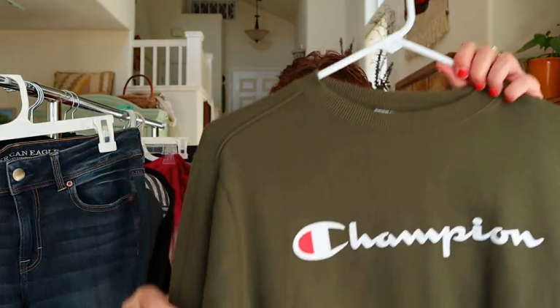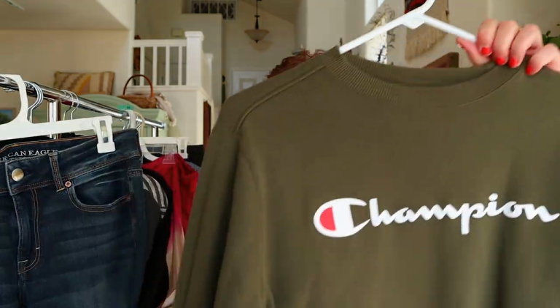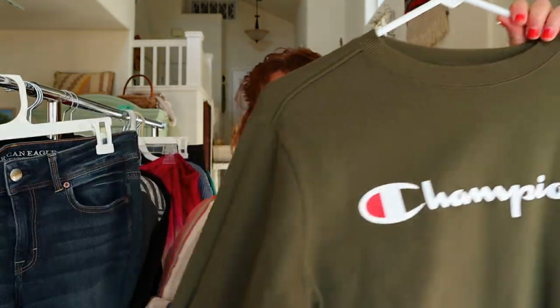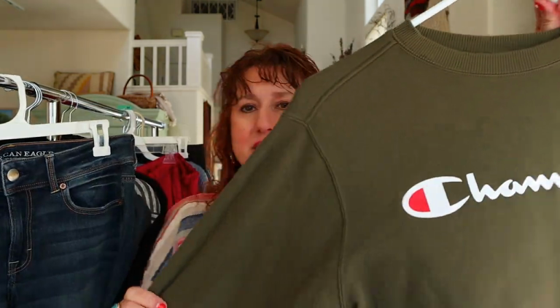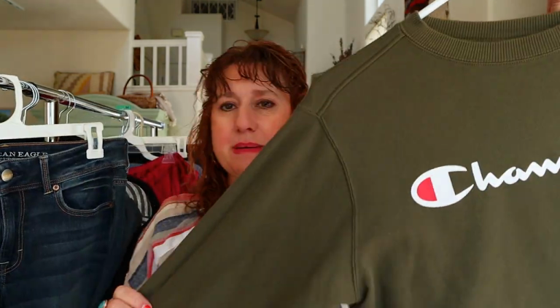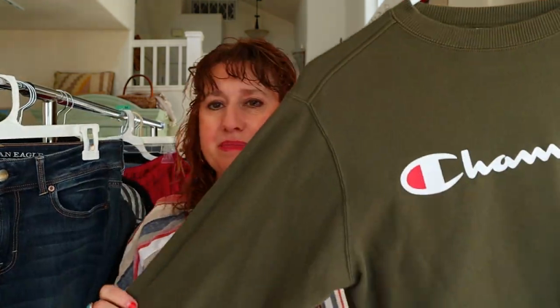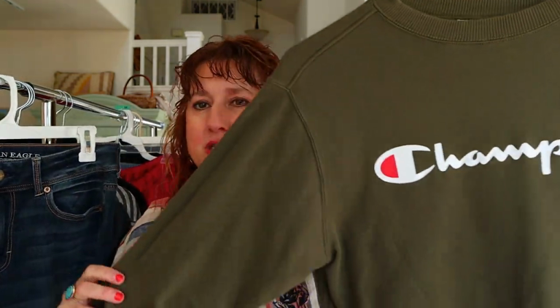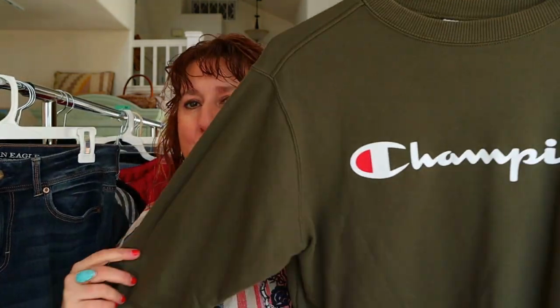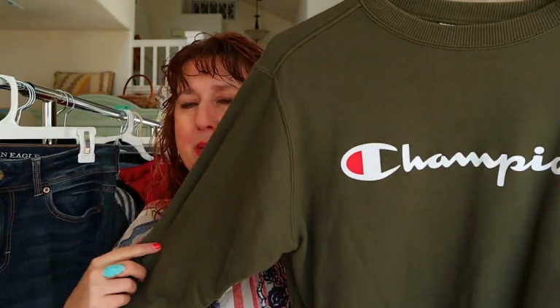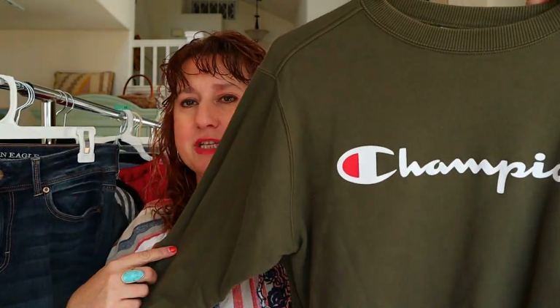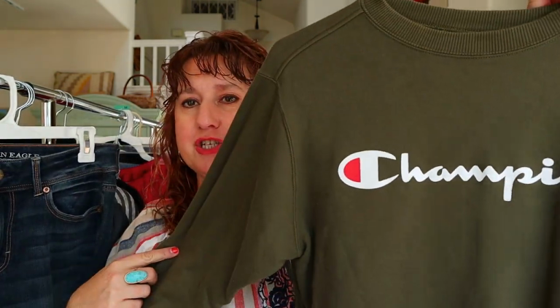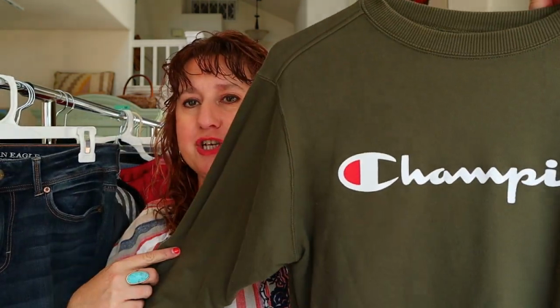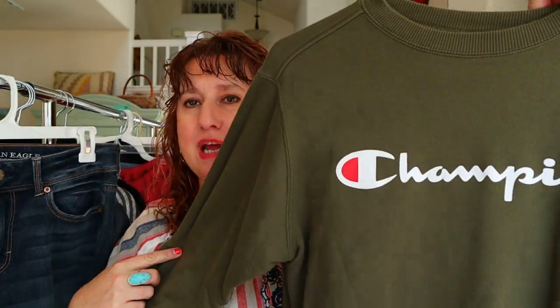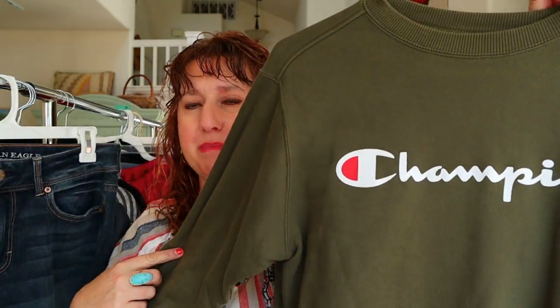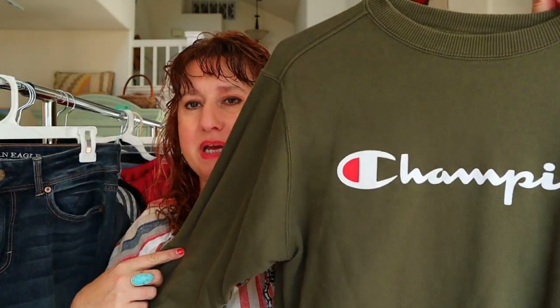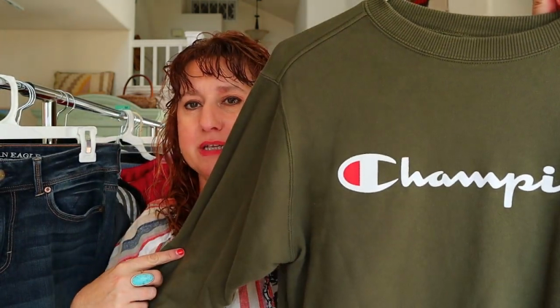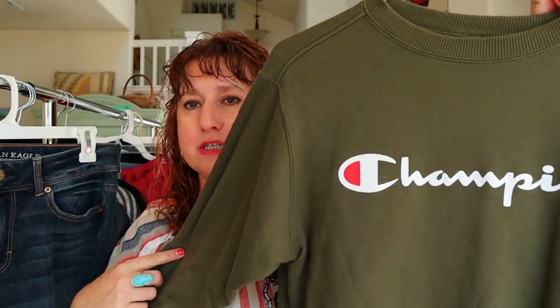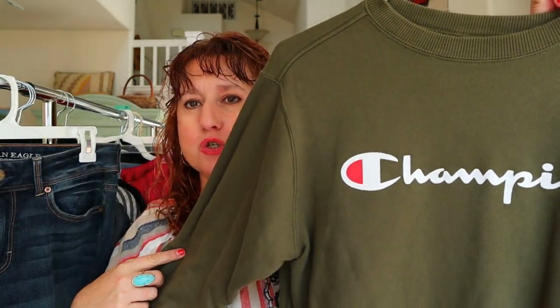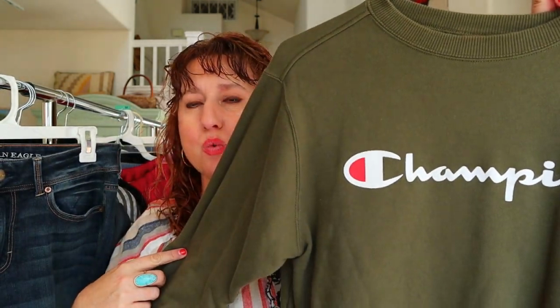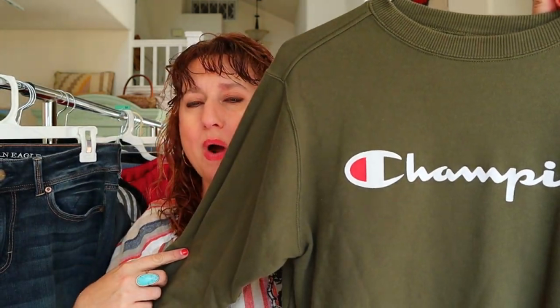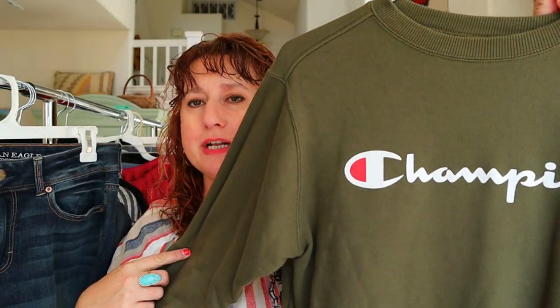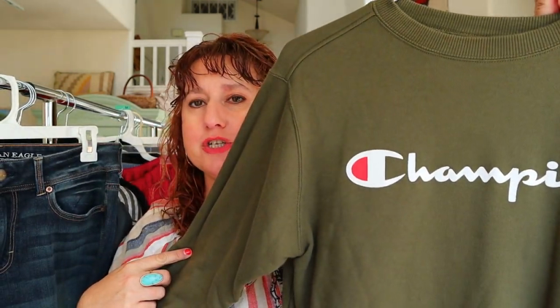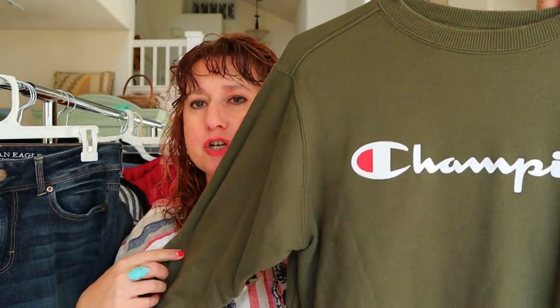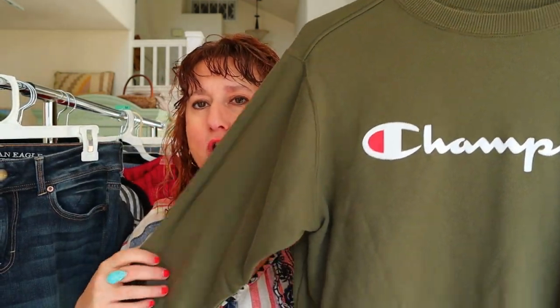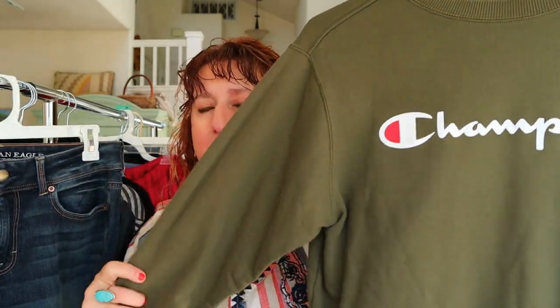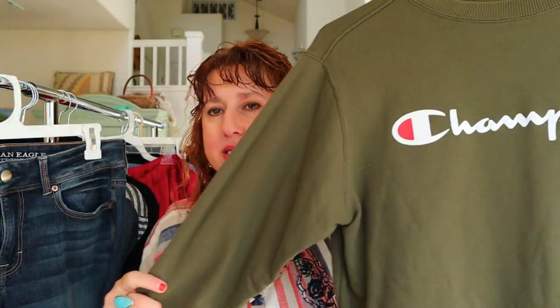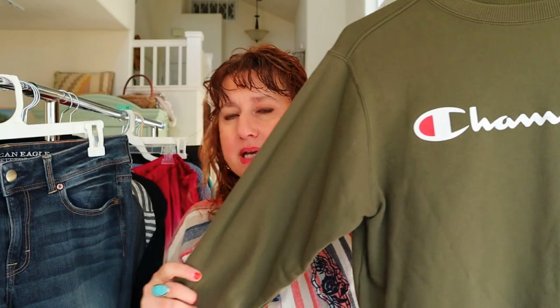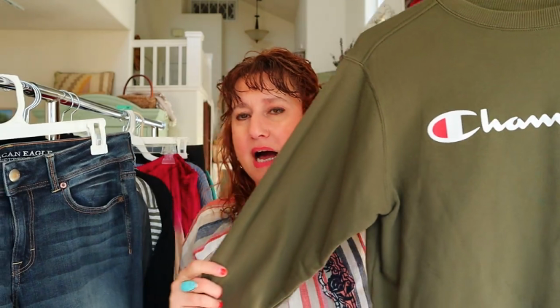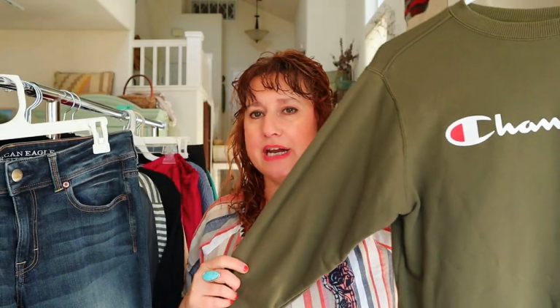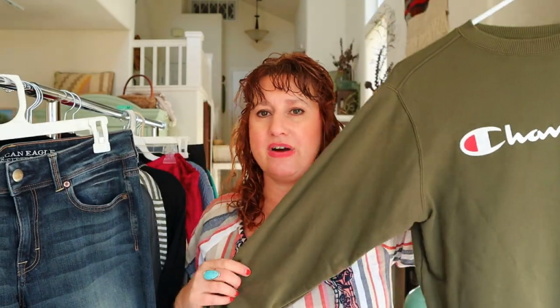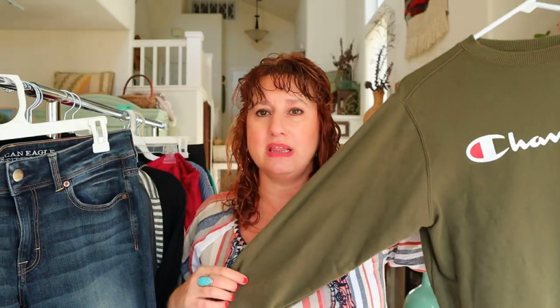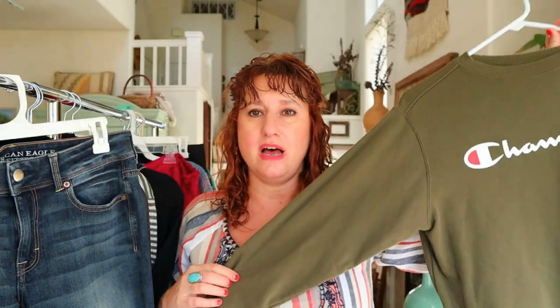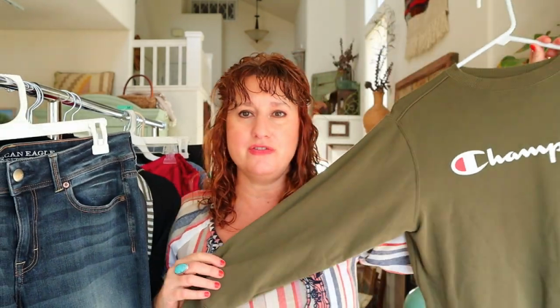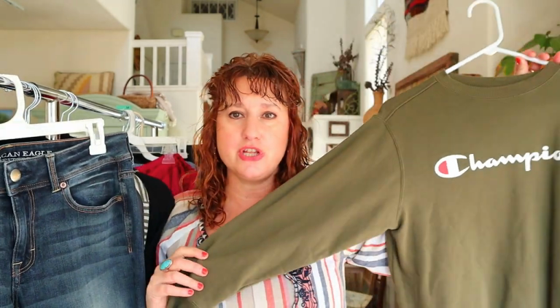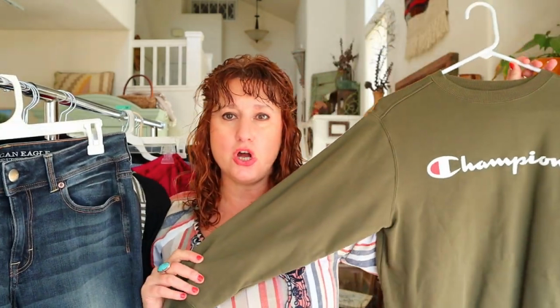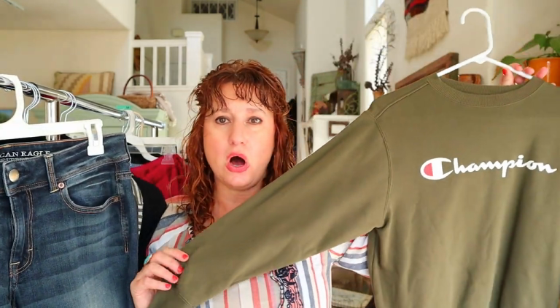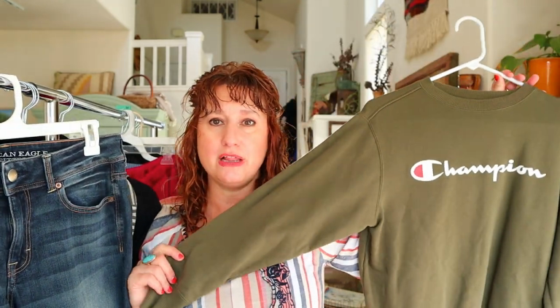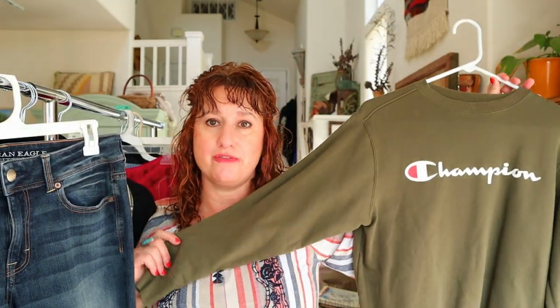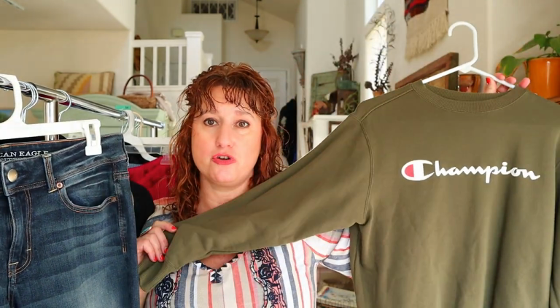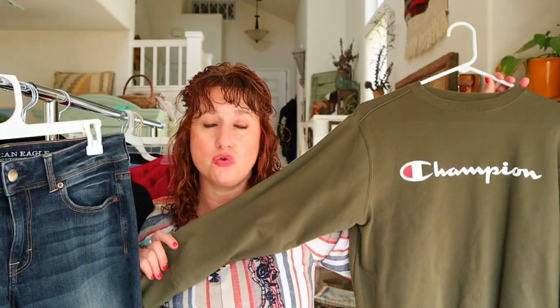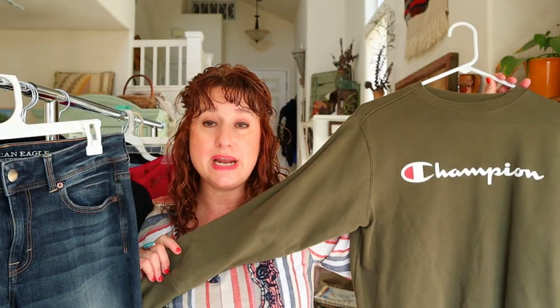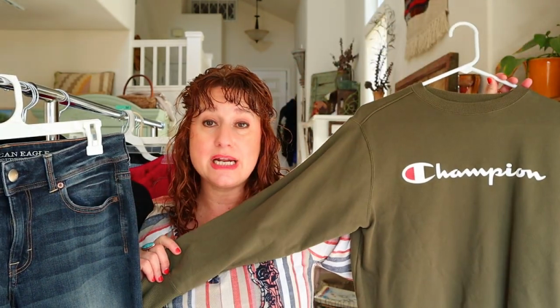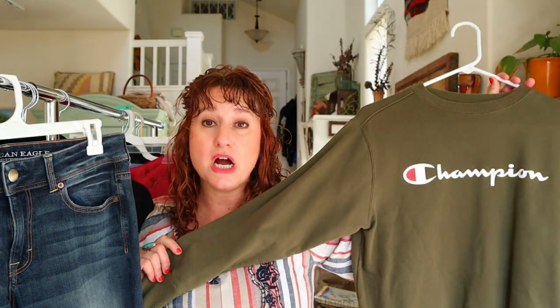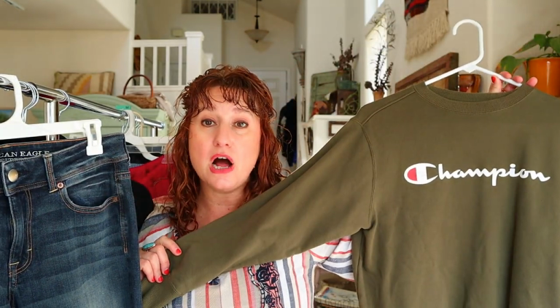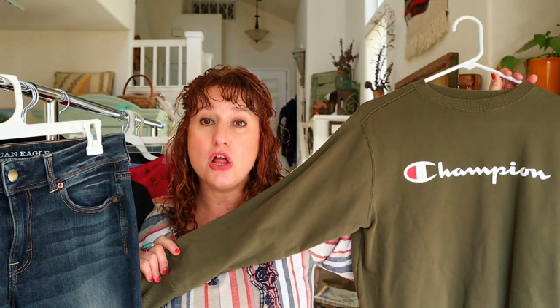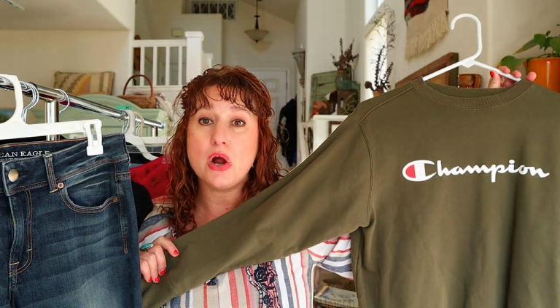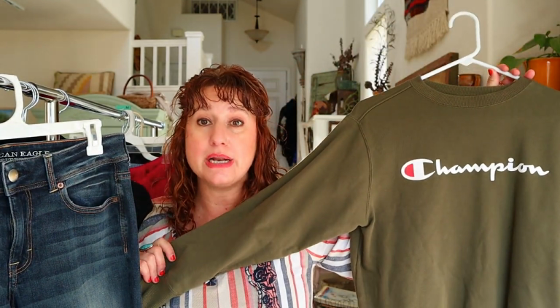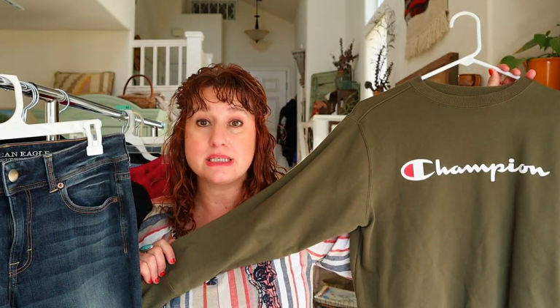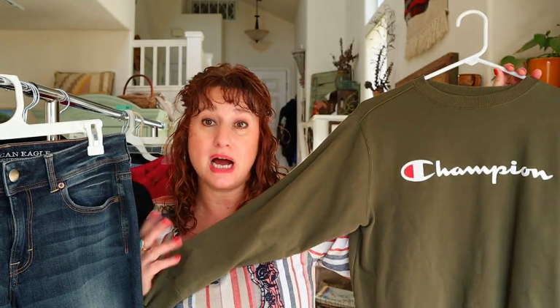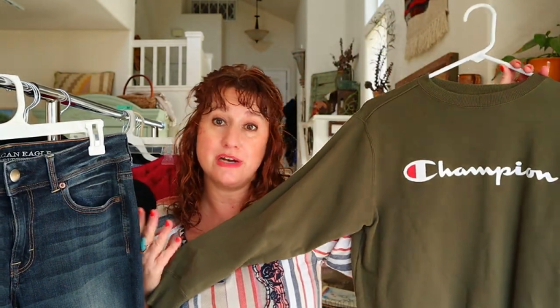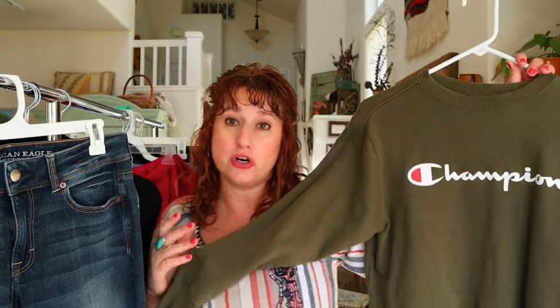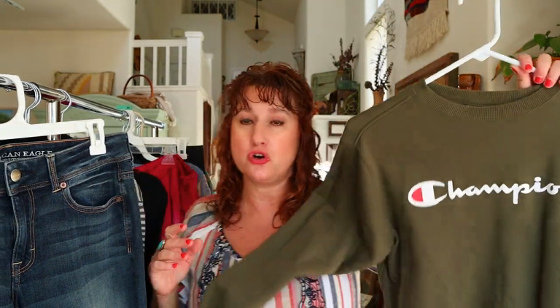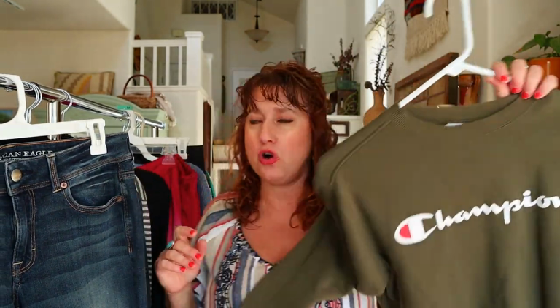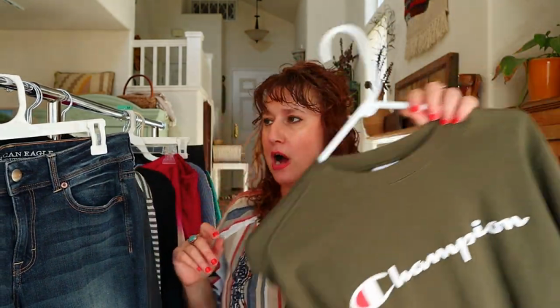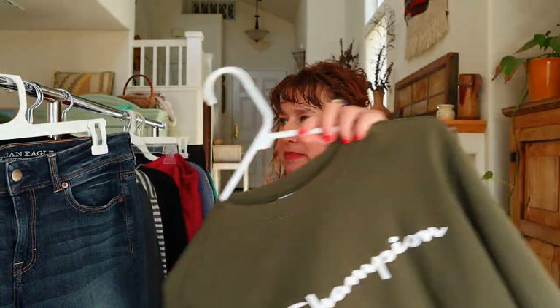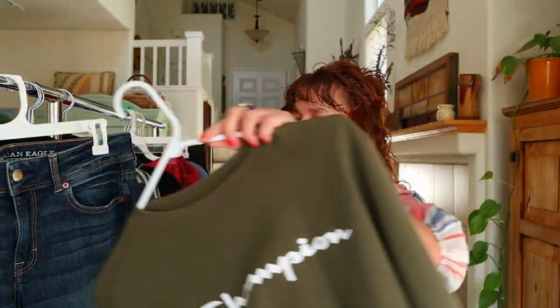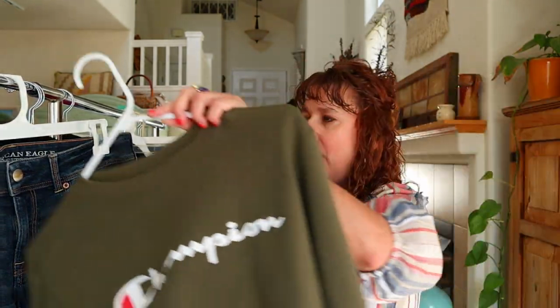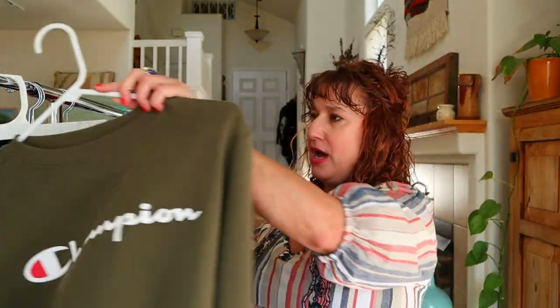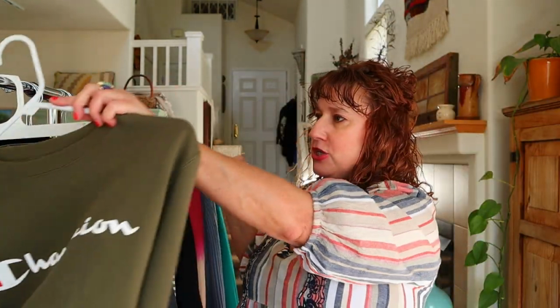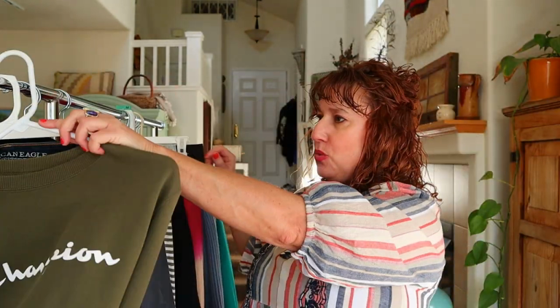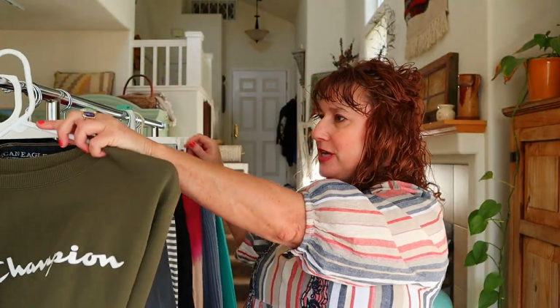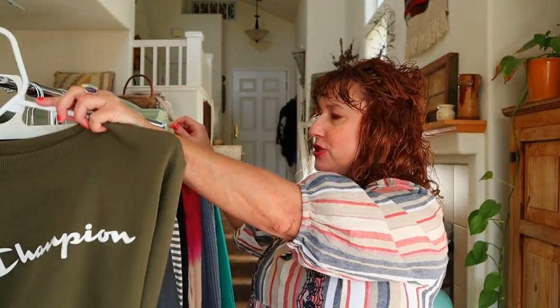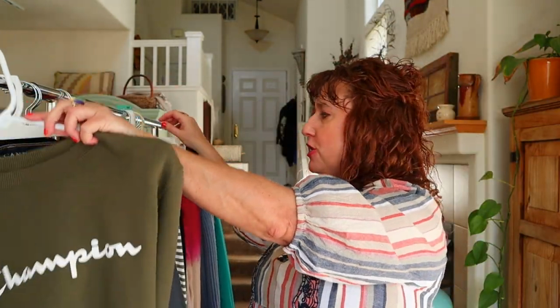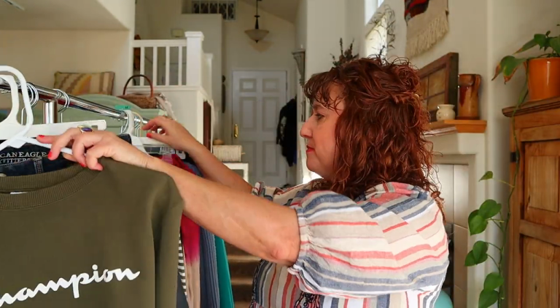I picked up this women's Champion sweatshirt. I loved the olive green color — it's kind of a cropped sweatshirt.